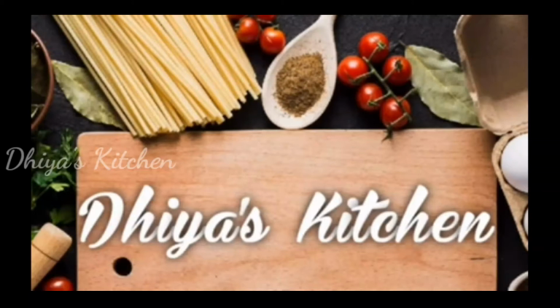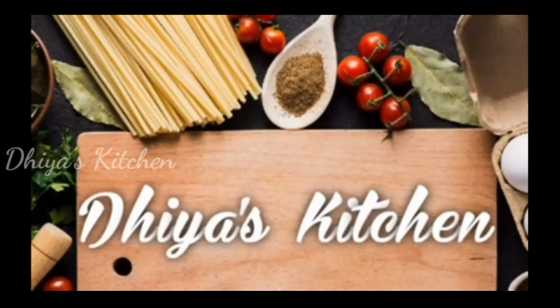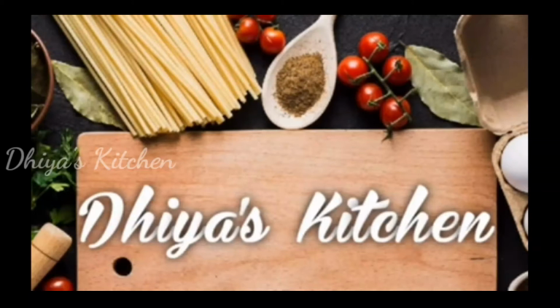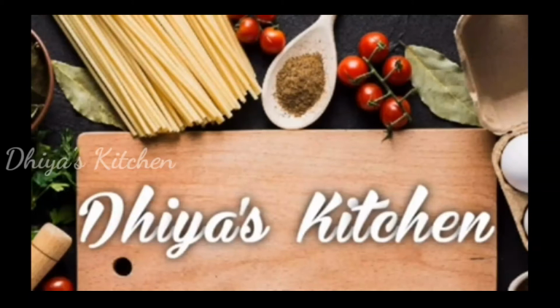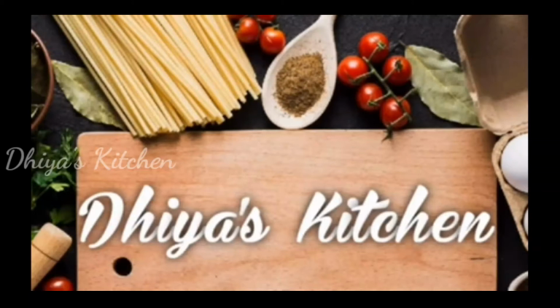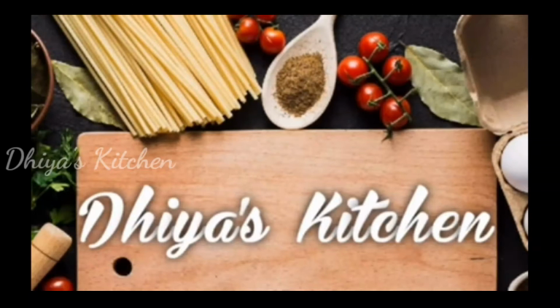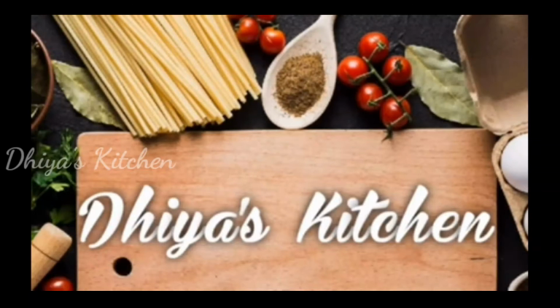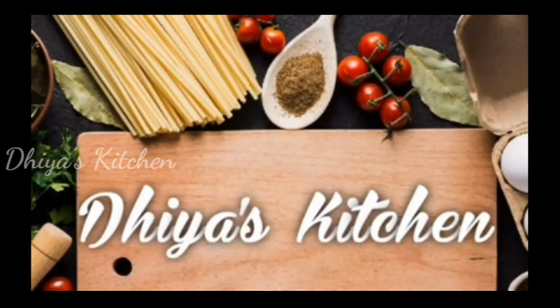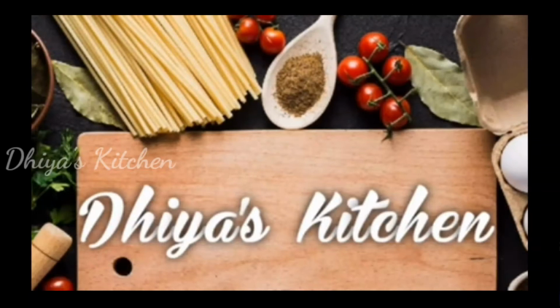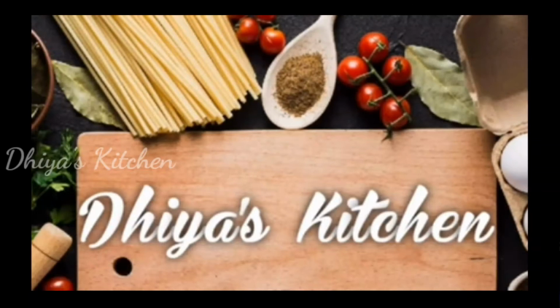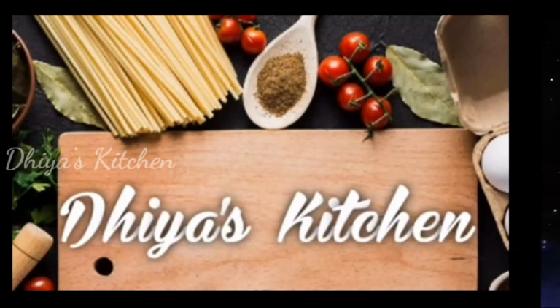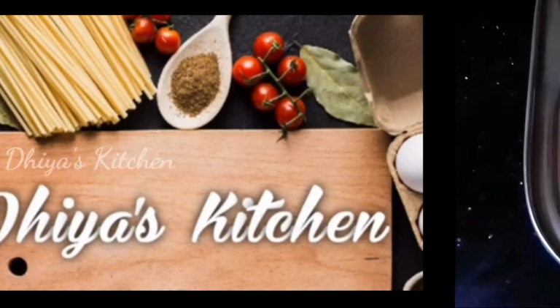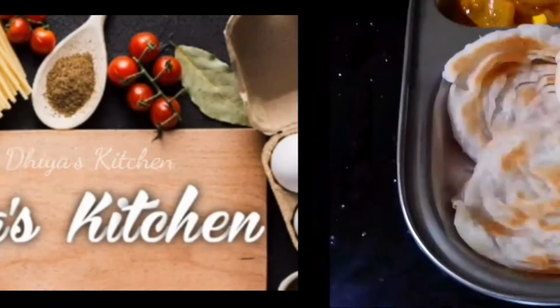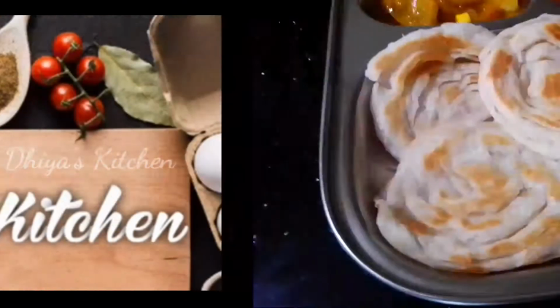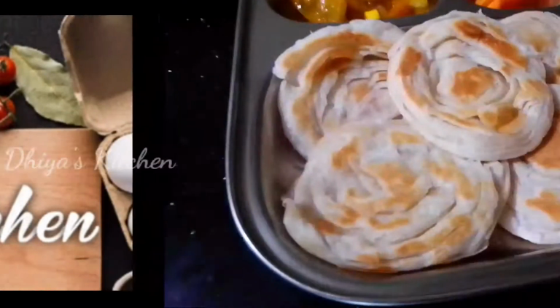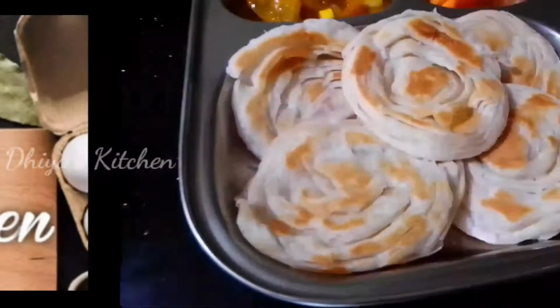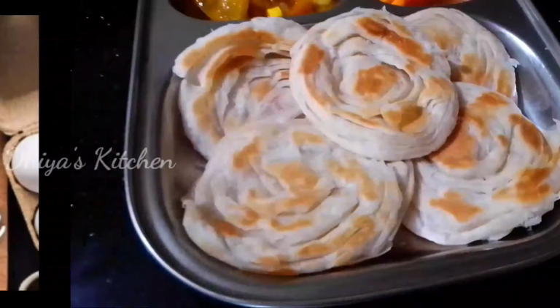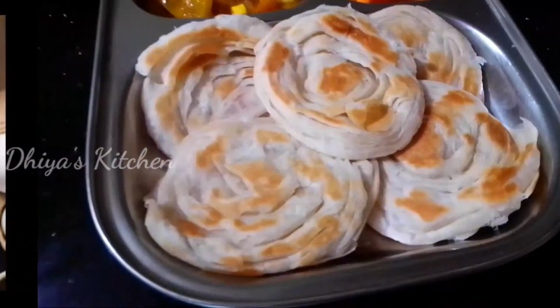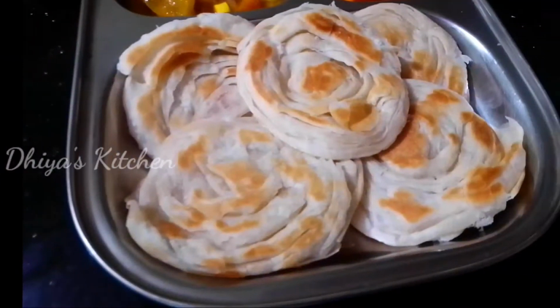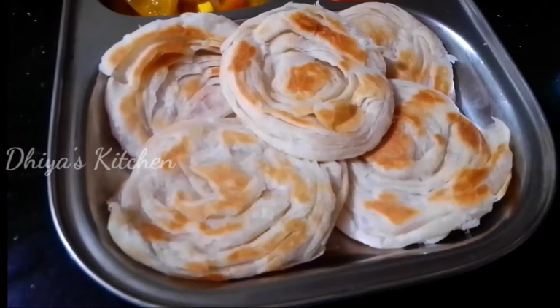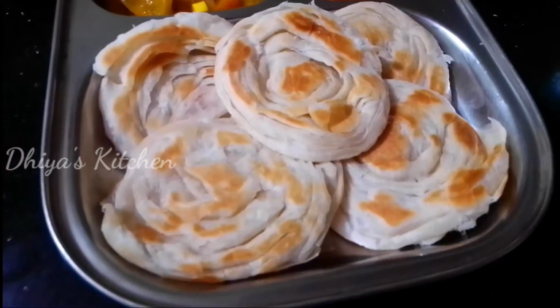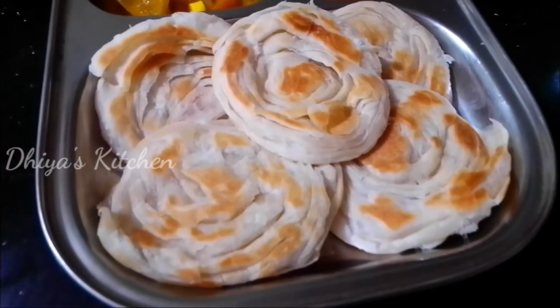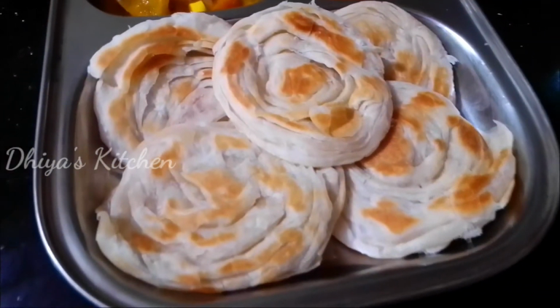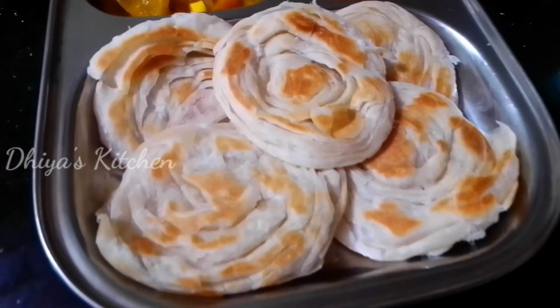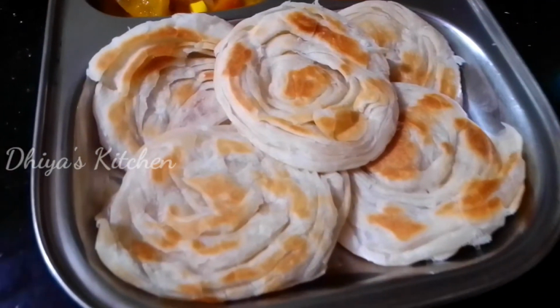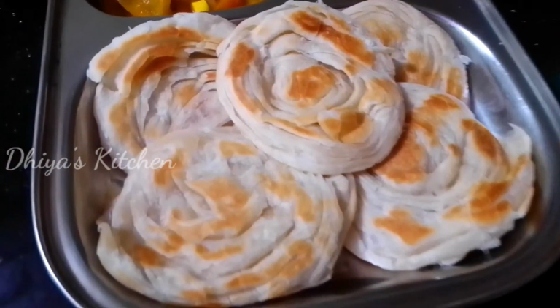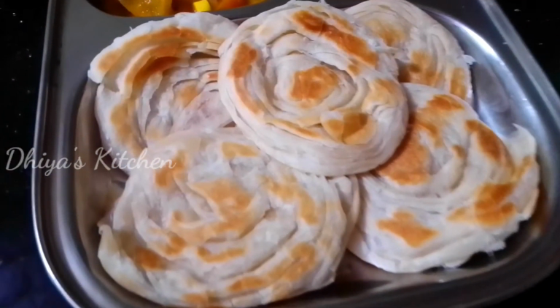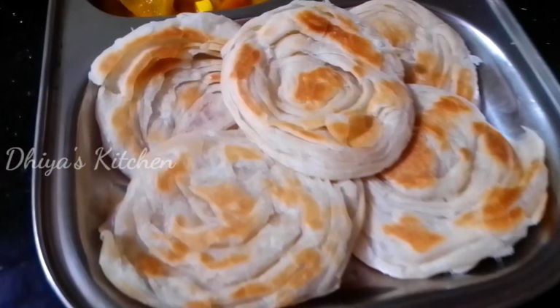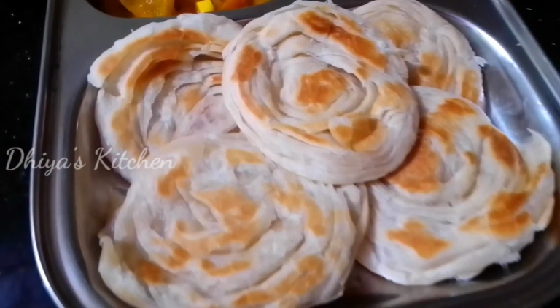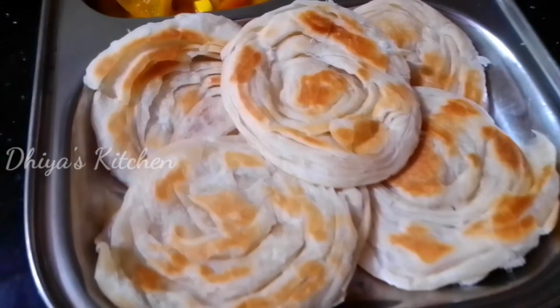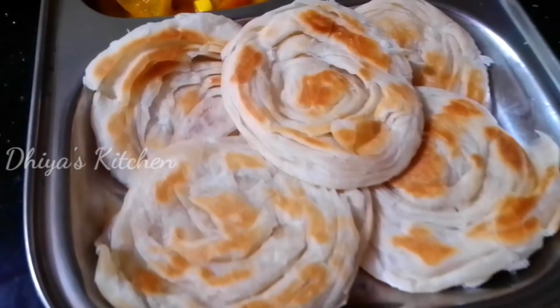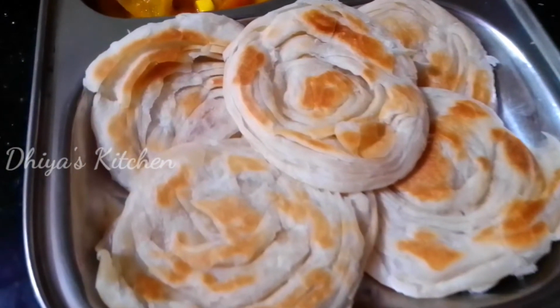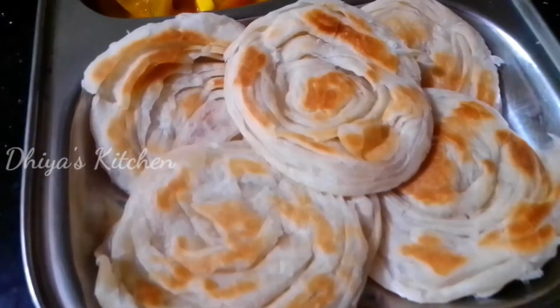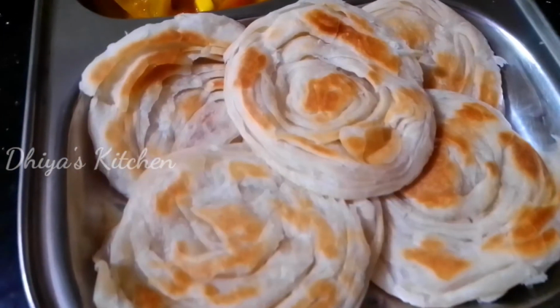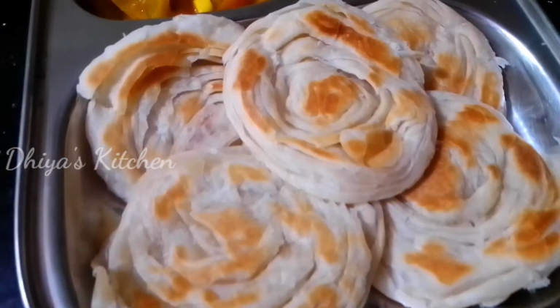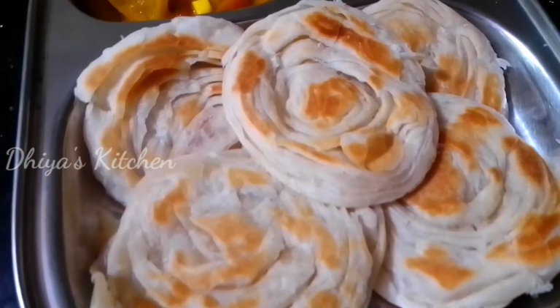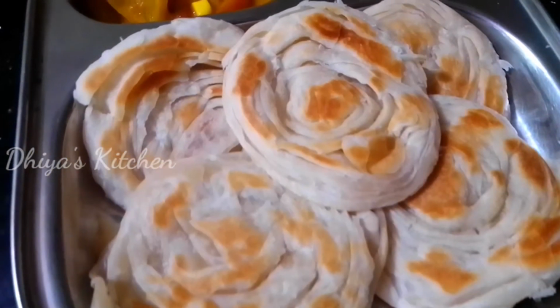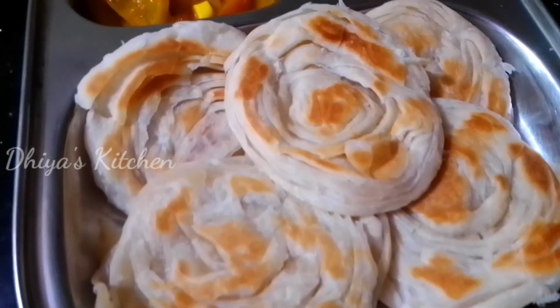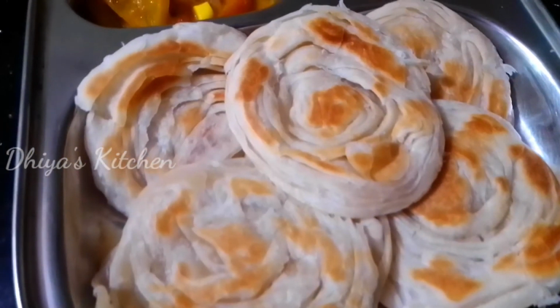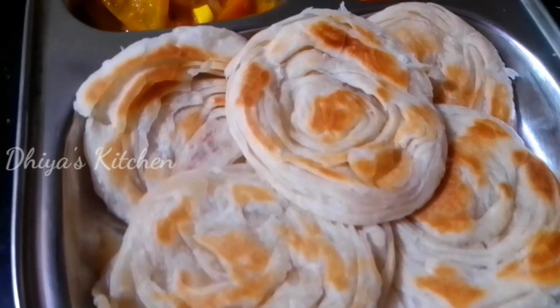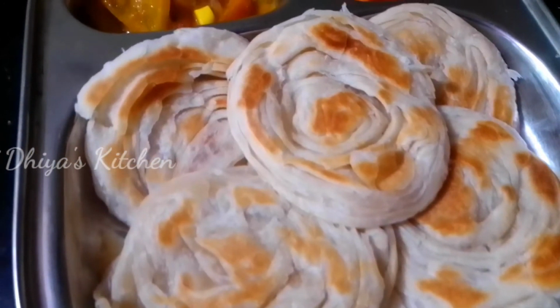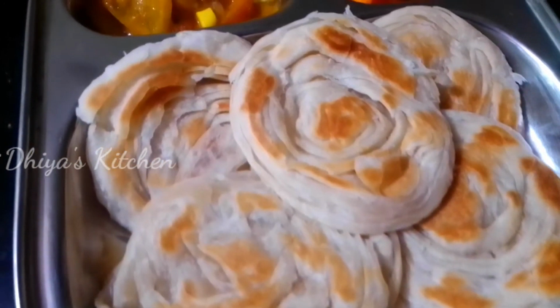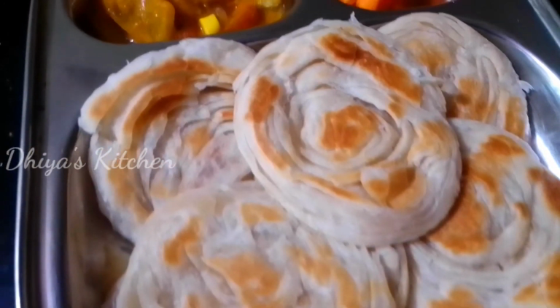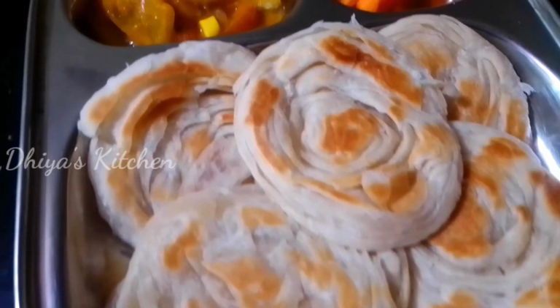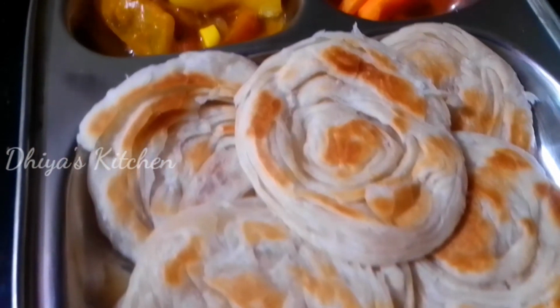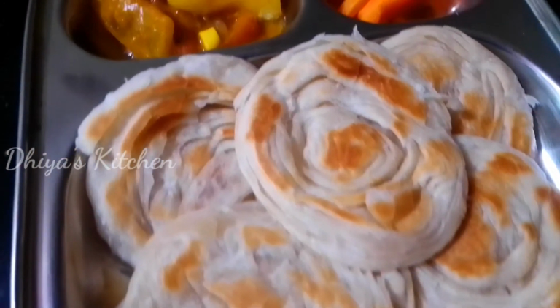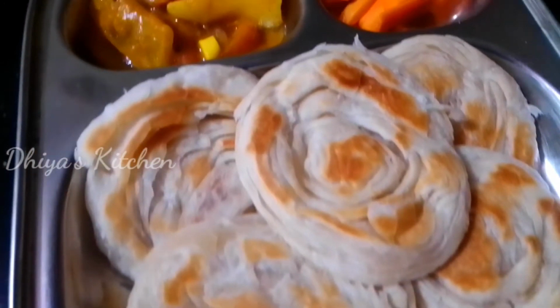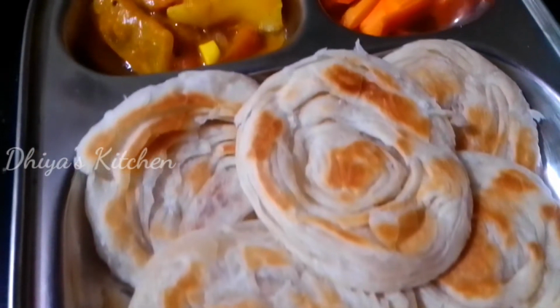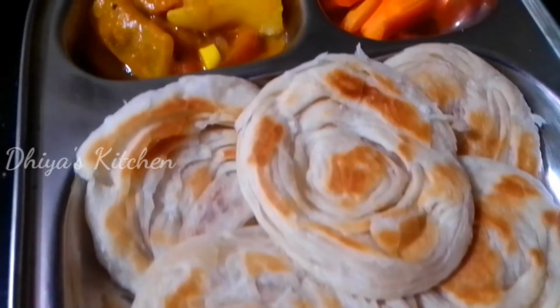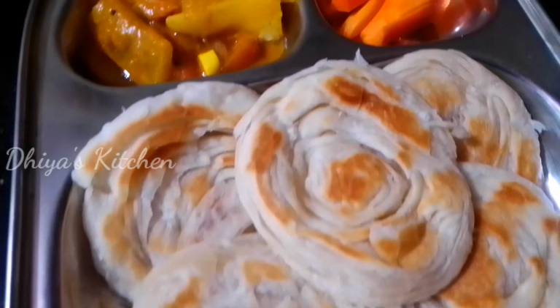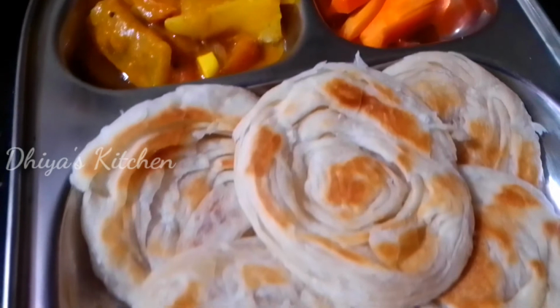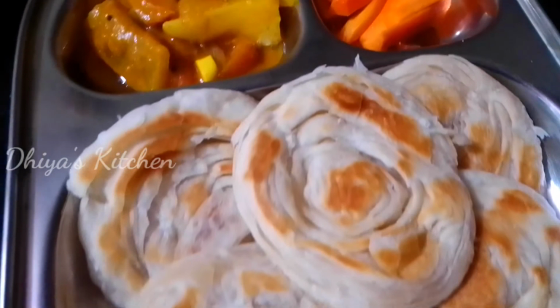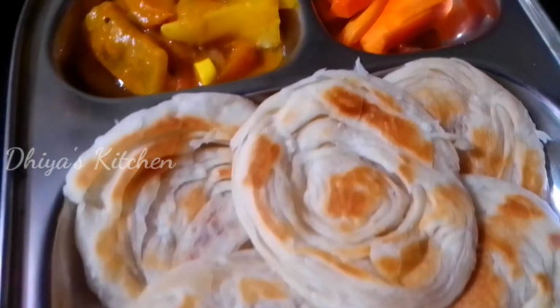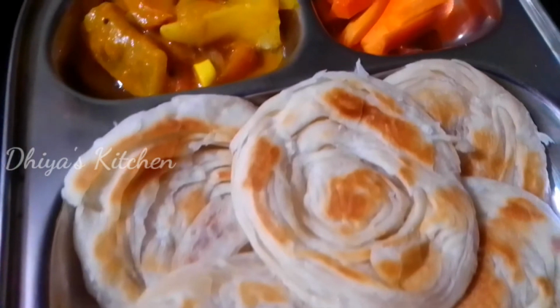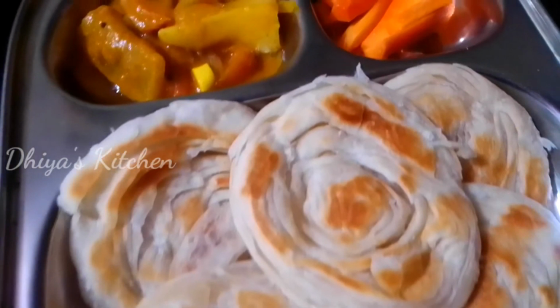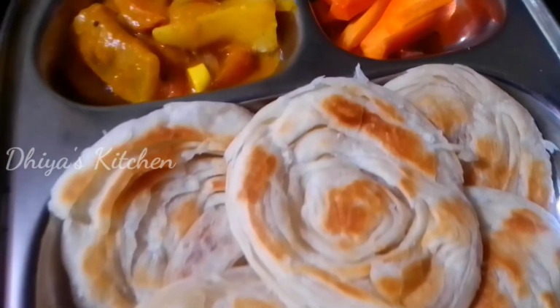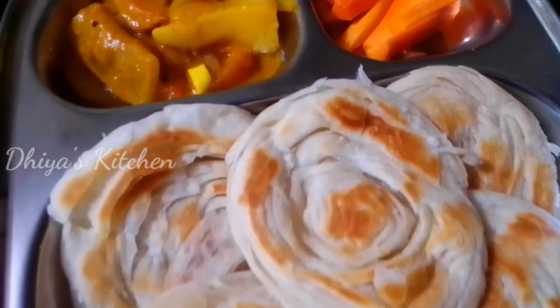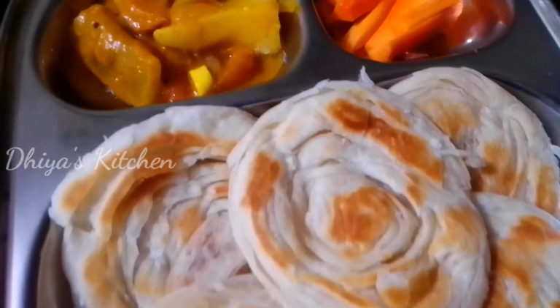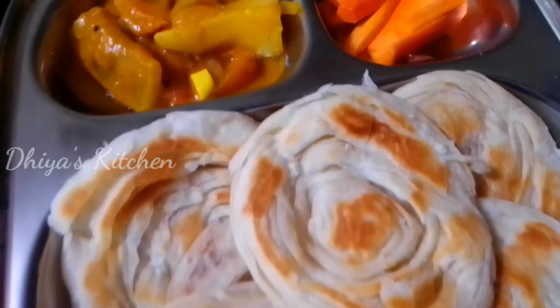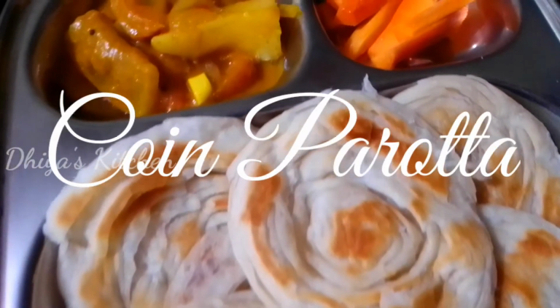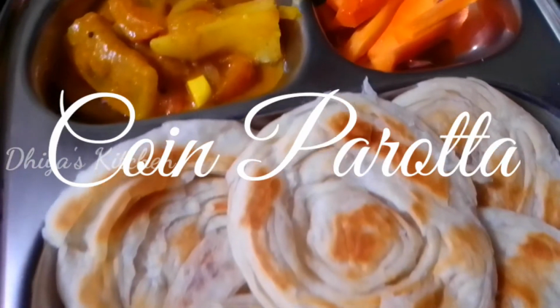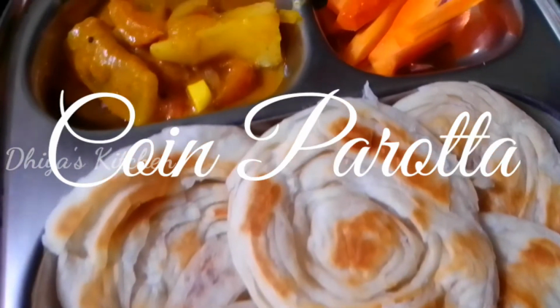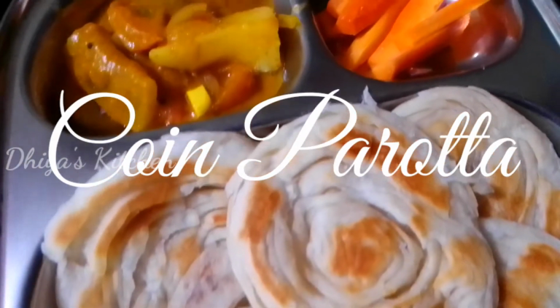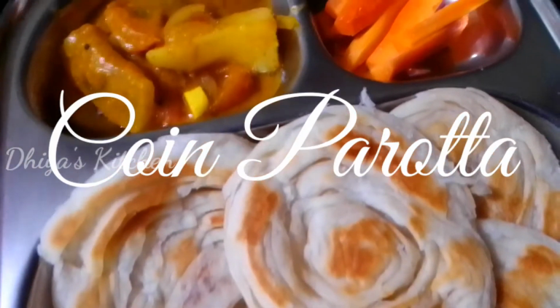Hello everyone, welcome to another video. Today we are going to make coin porotta.